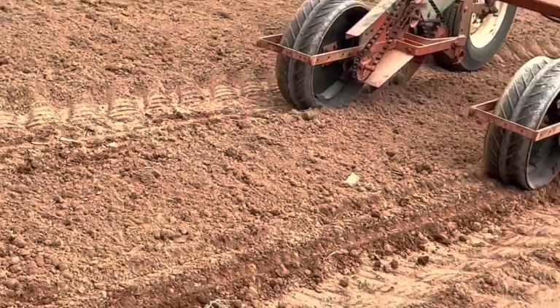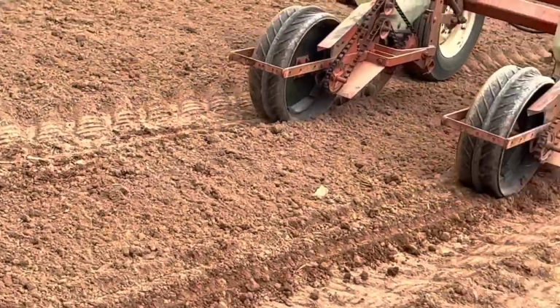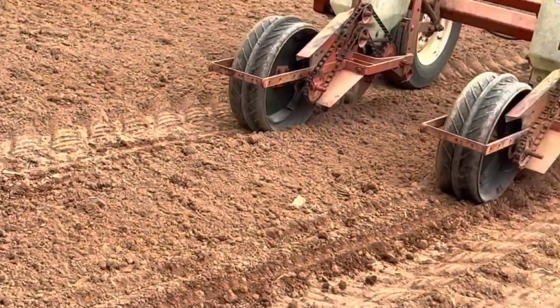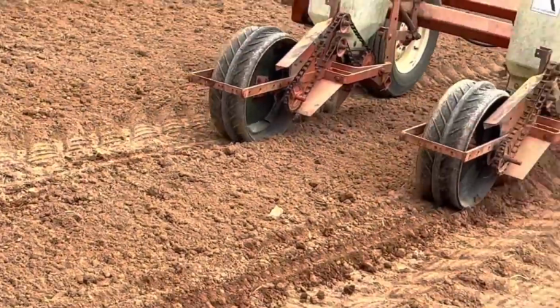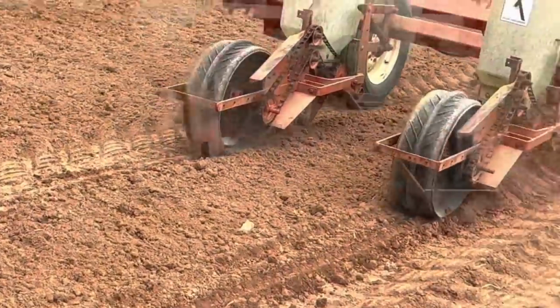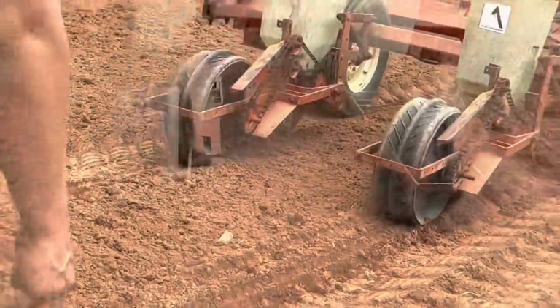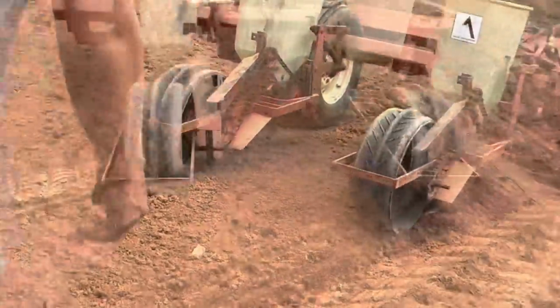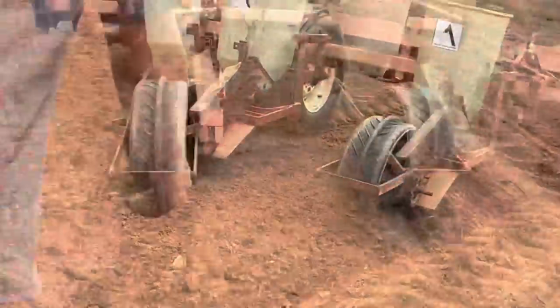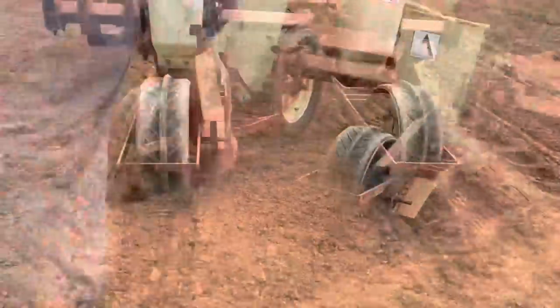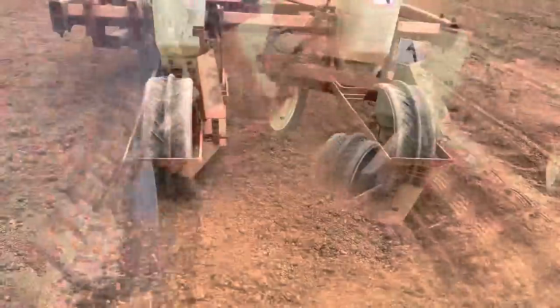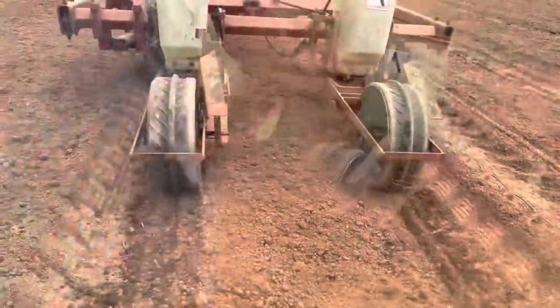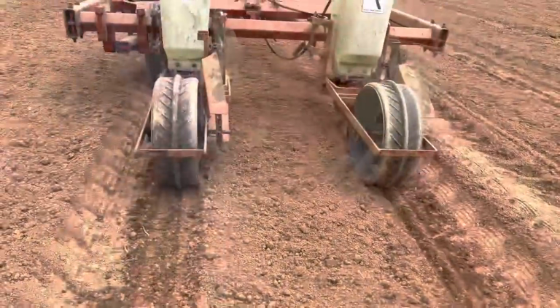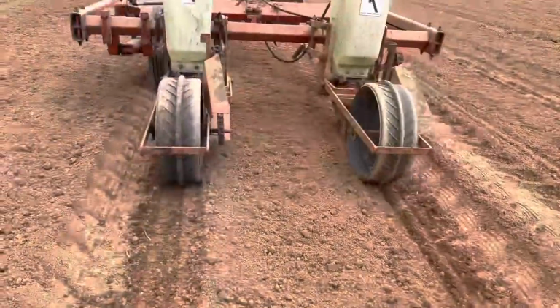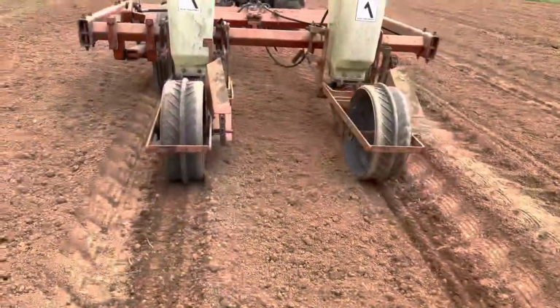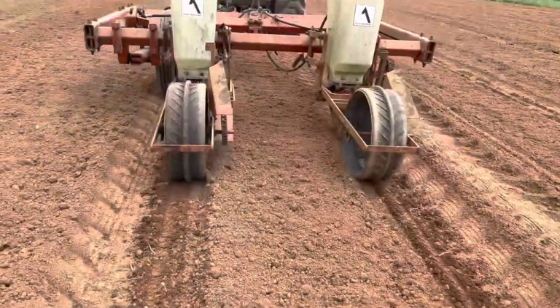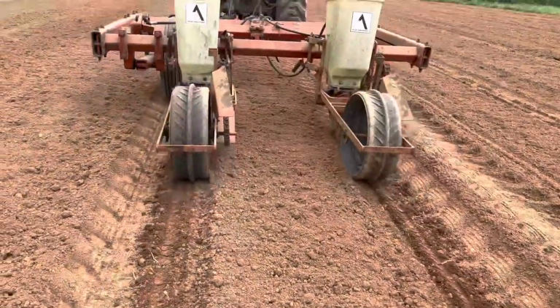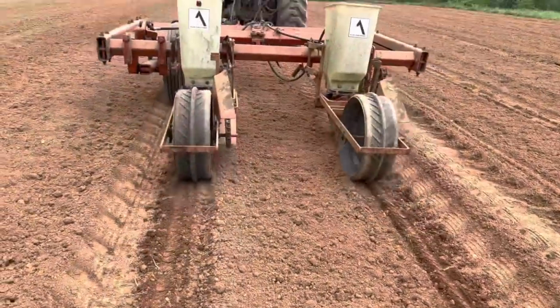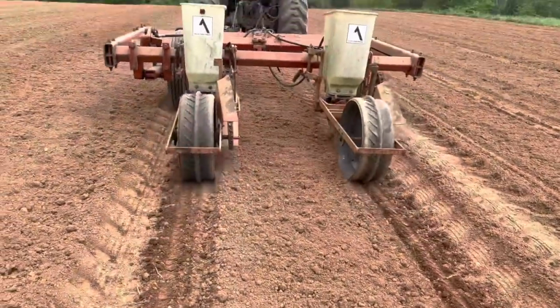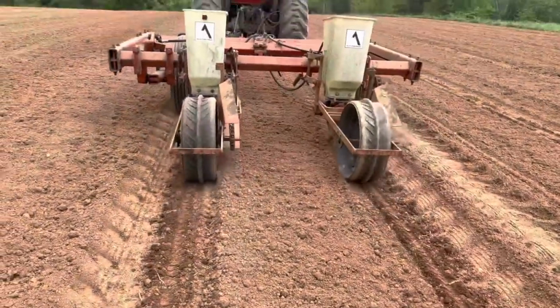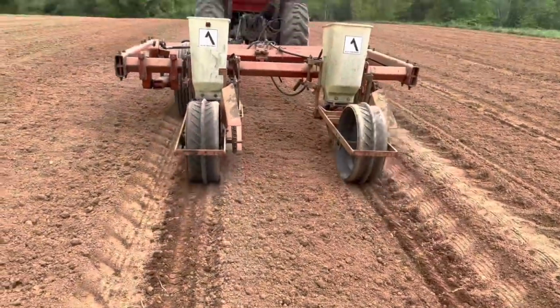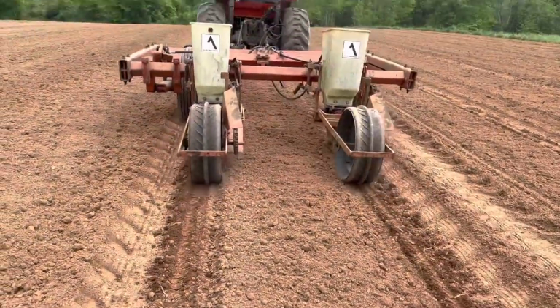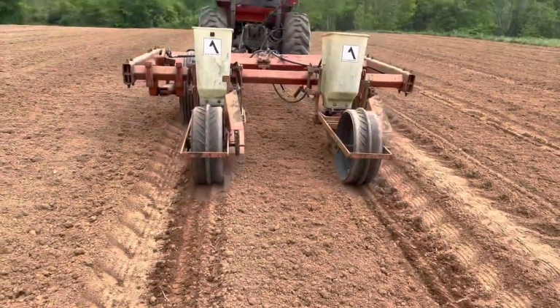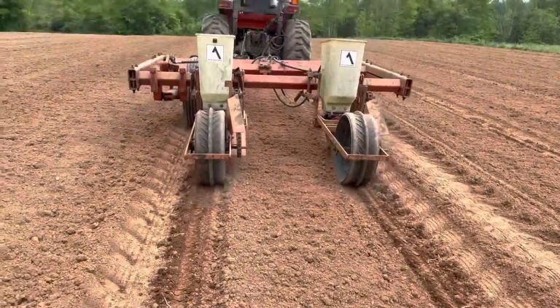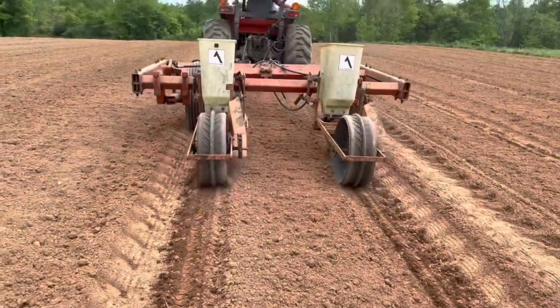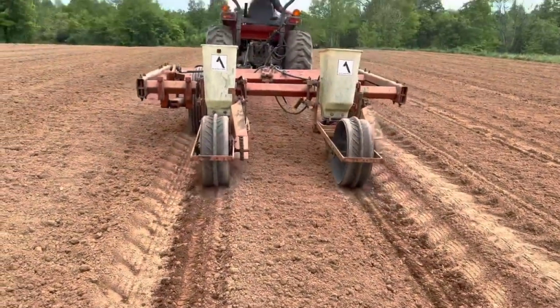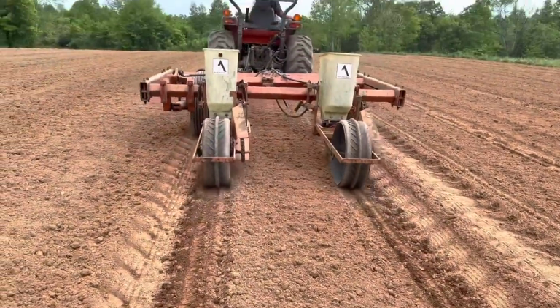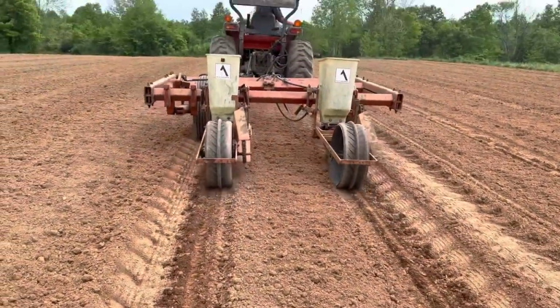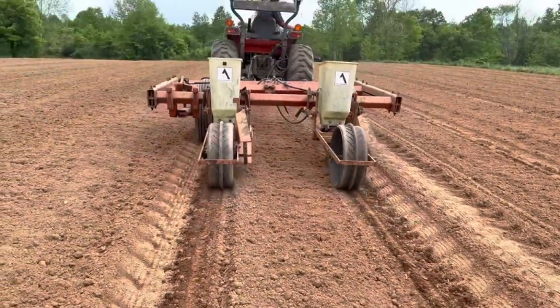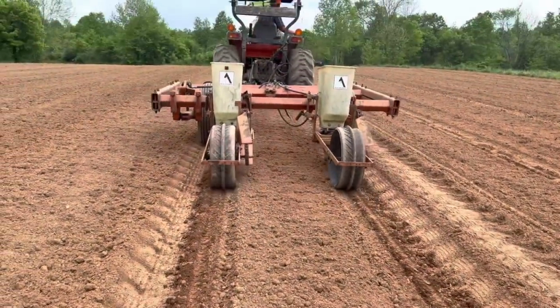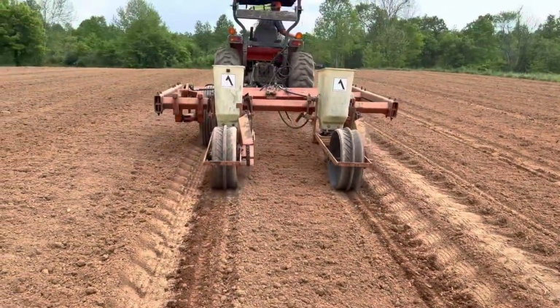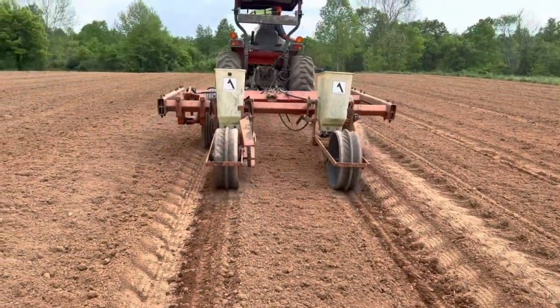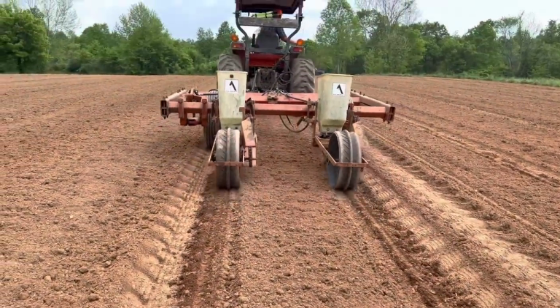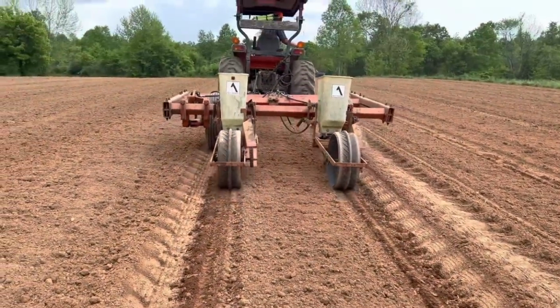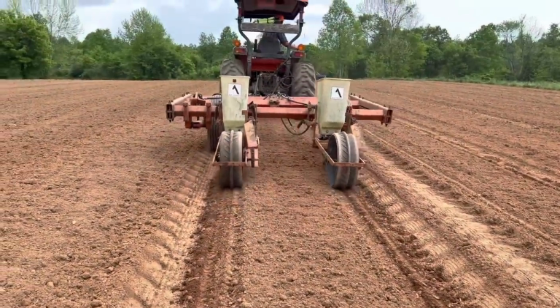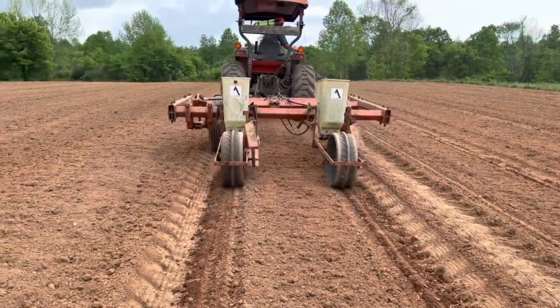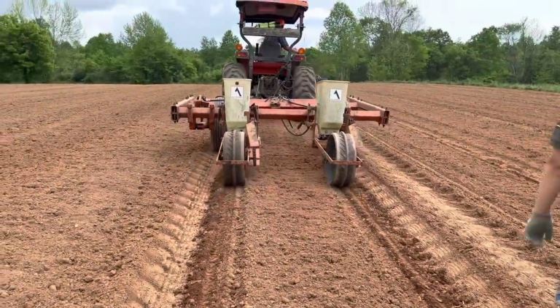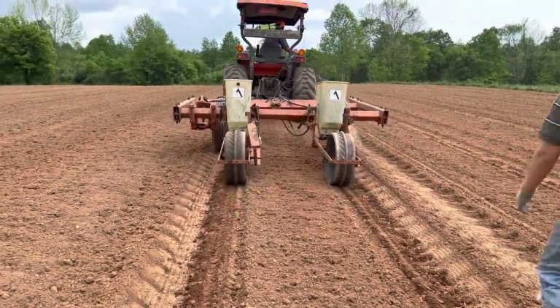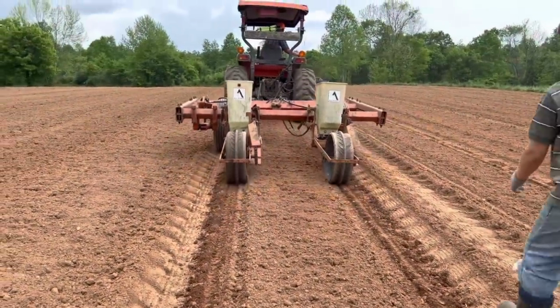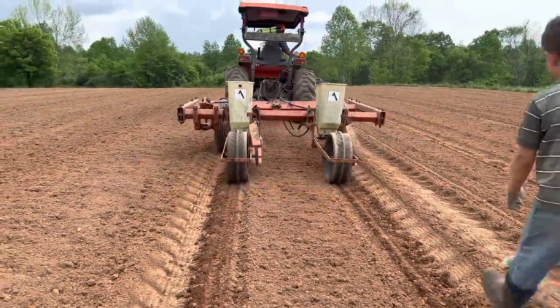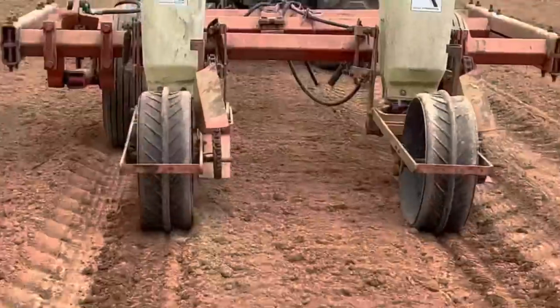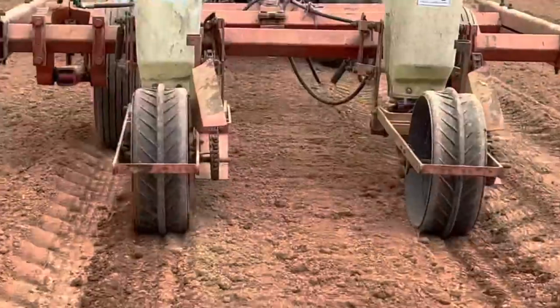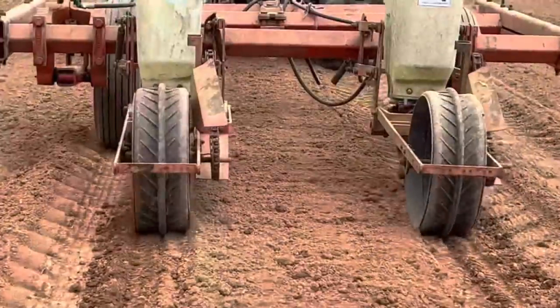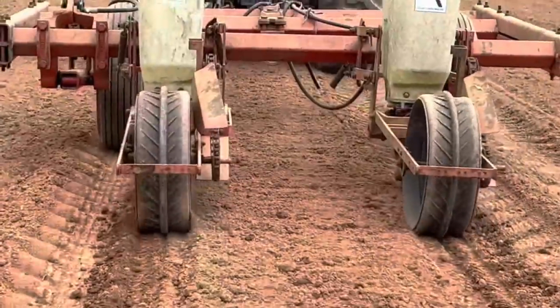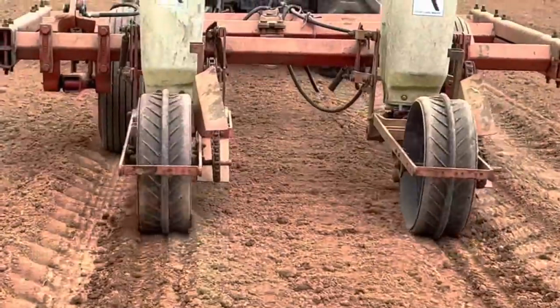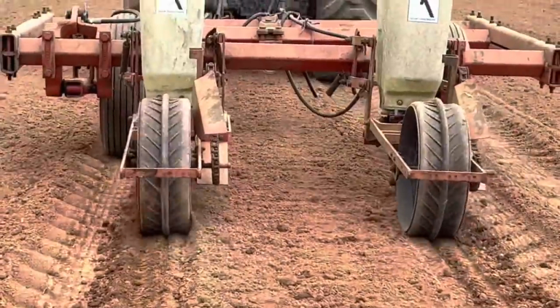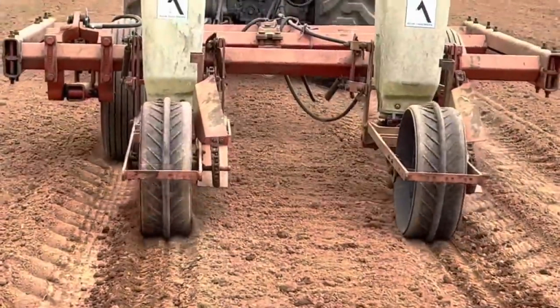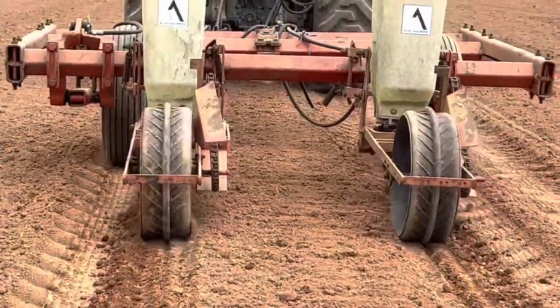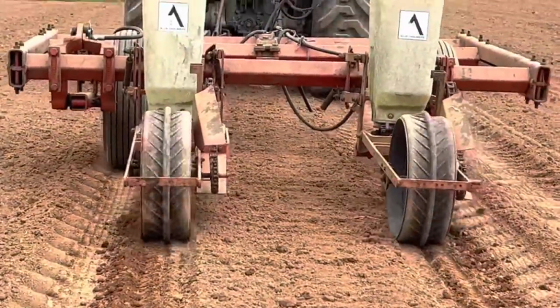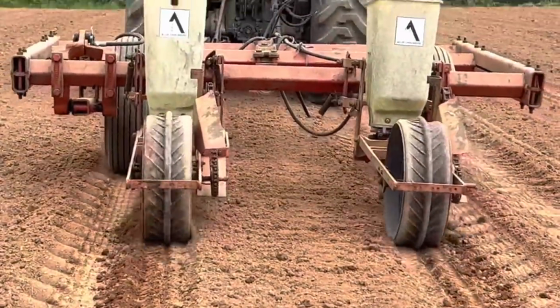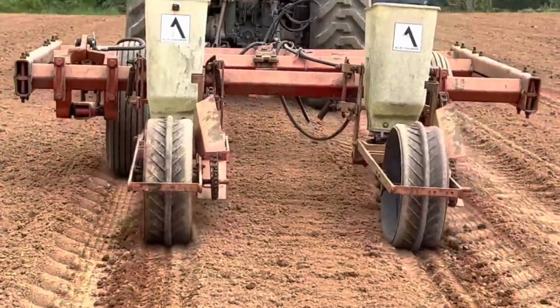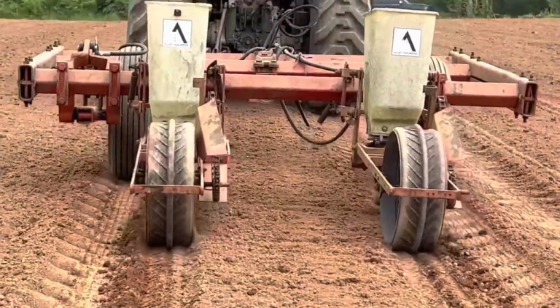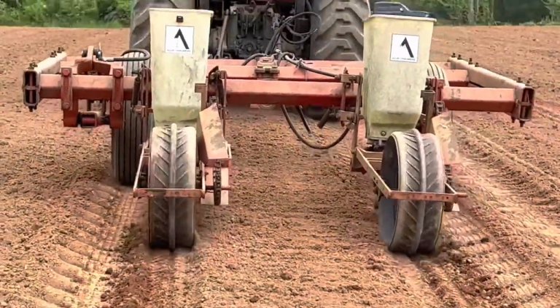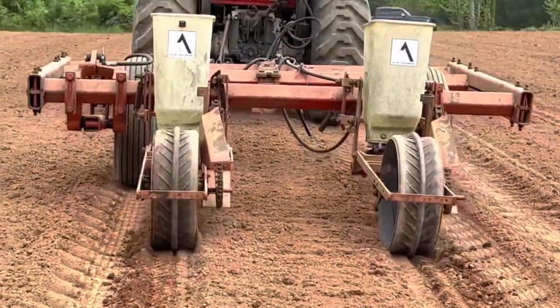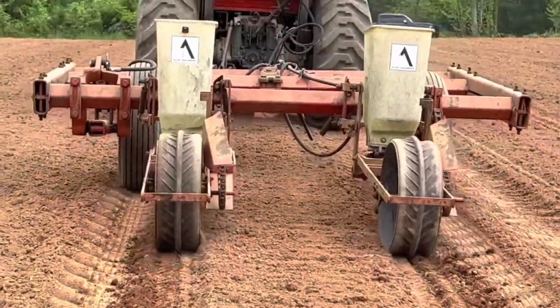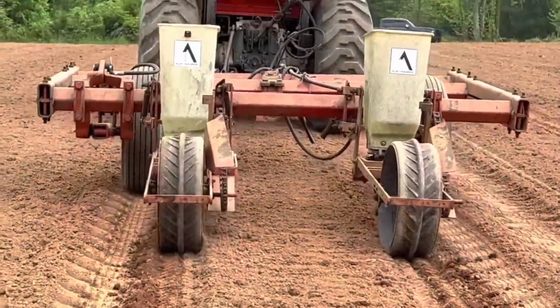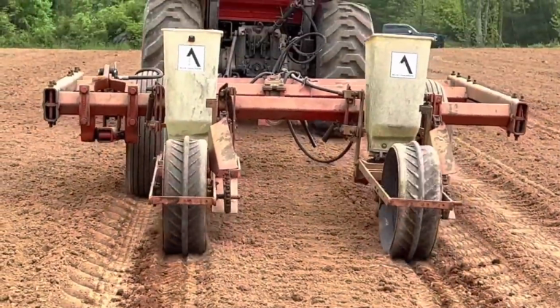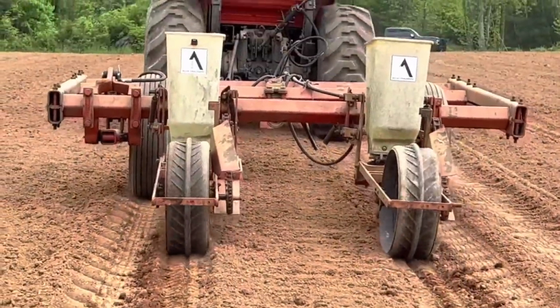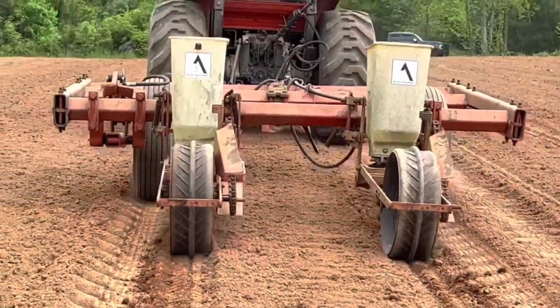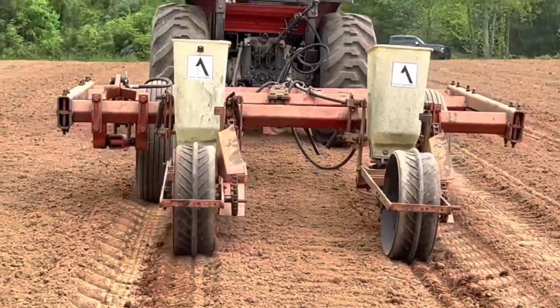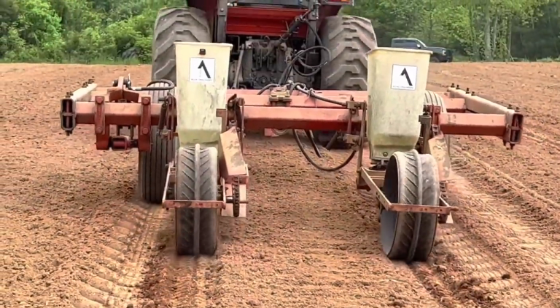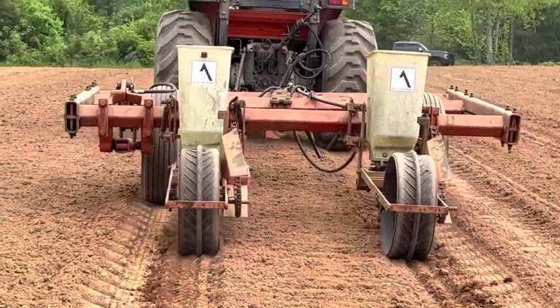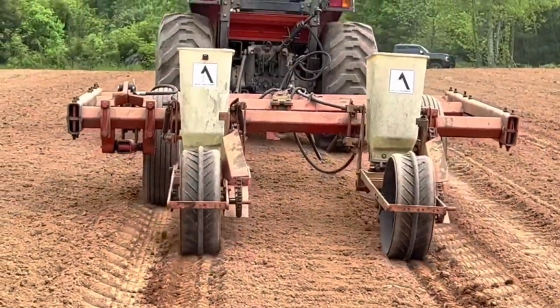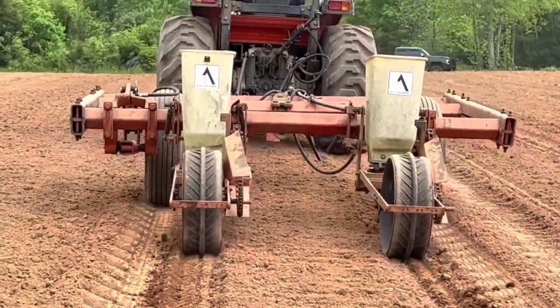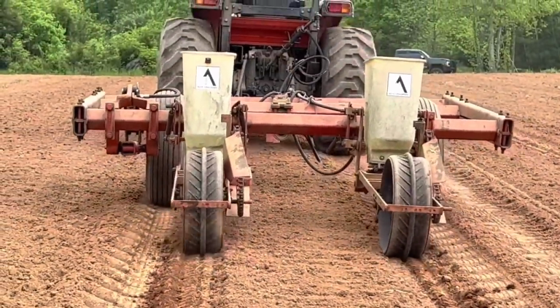That looks really good. I can see it's all about right here — can you hear it running cleaner now?